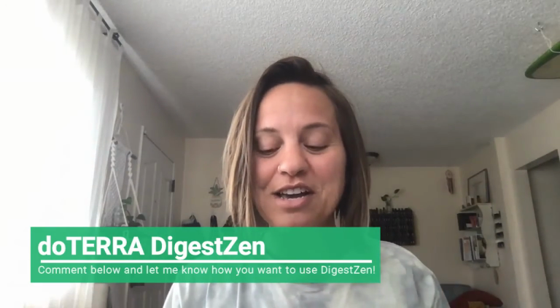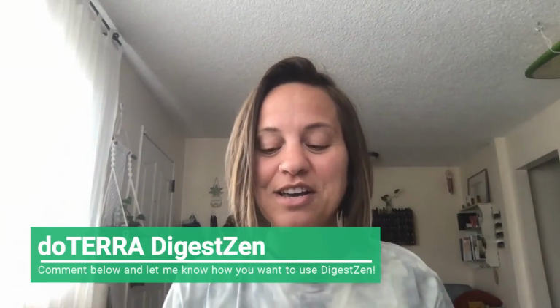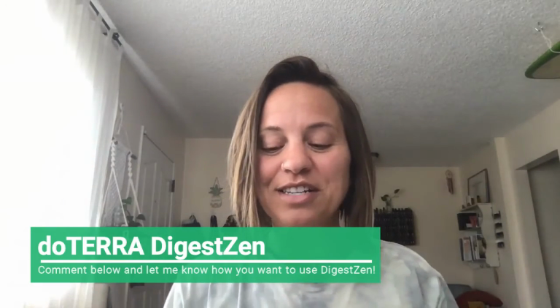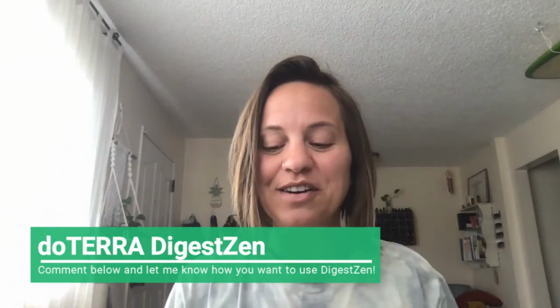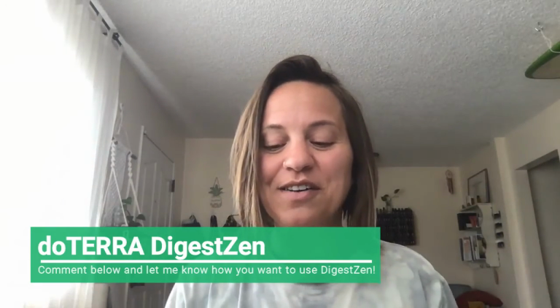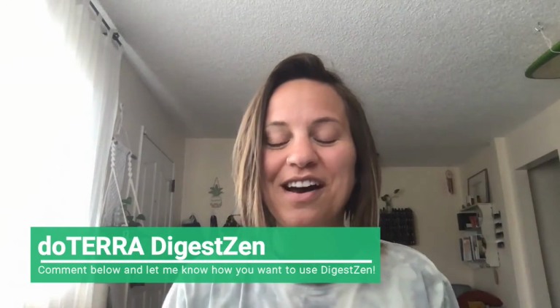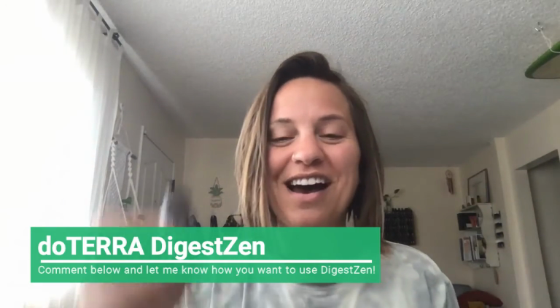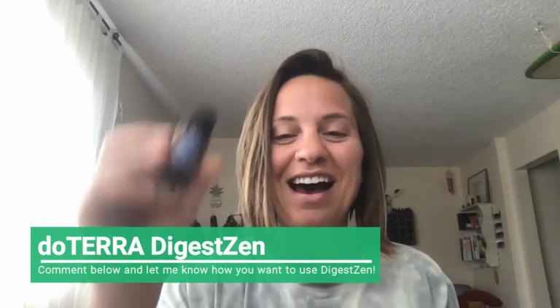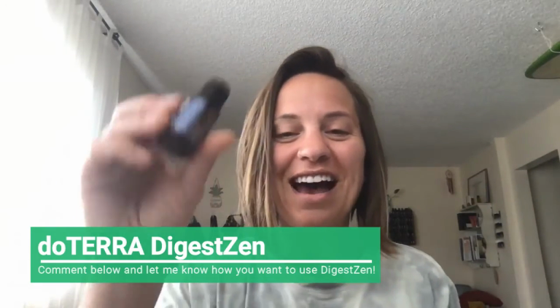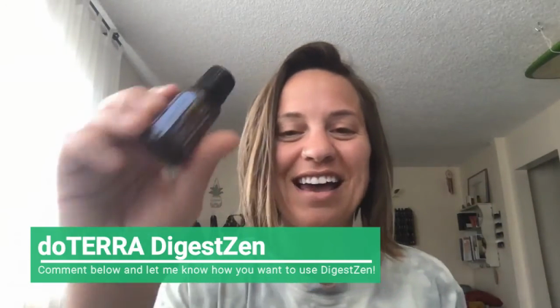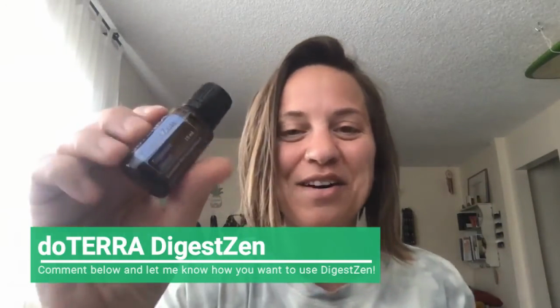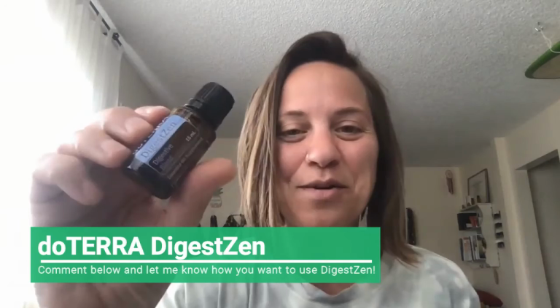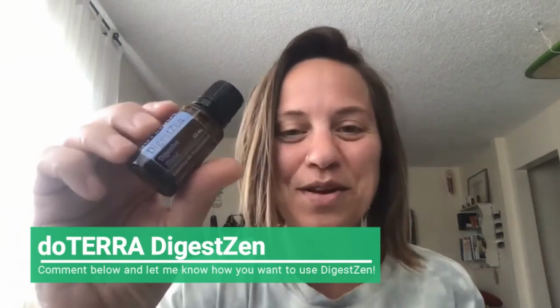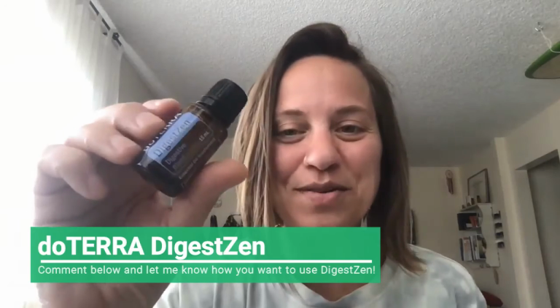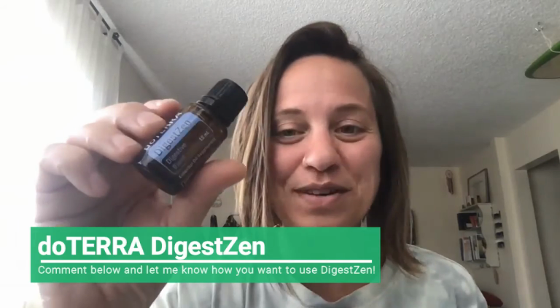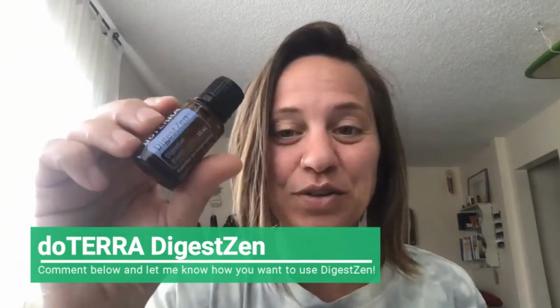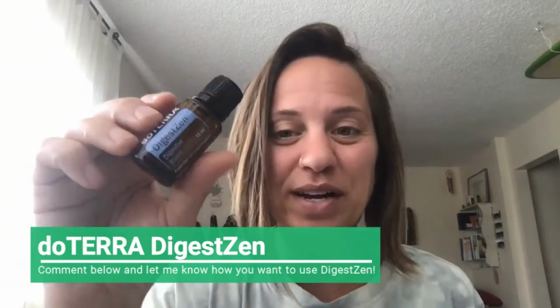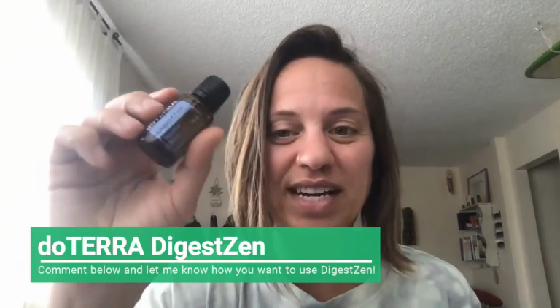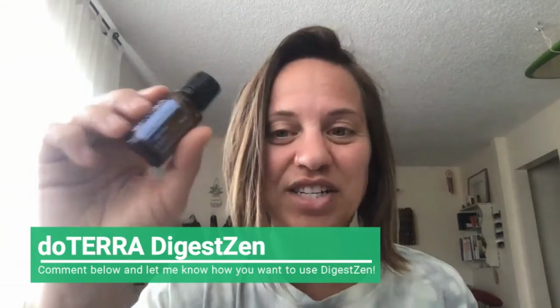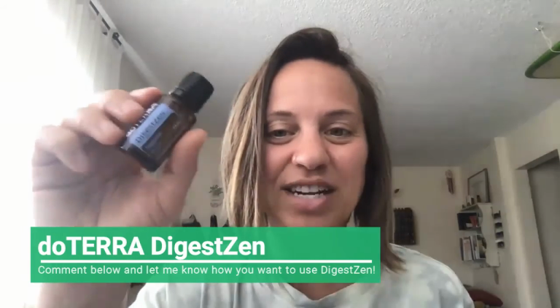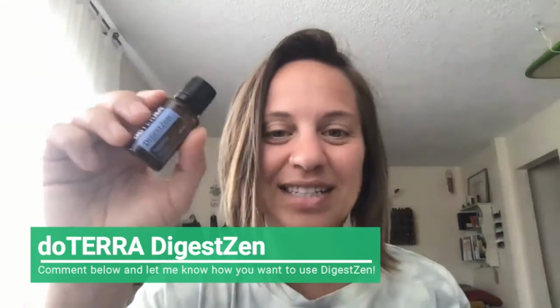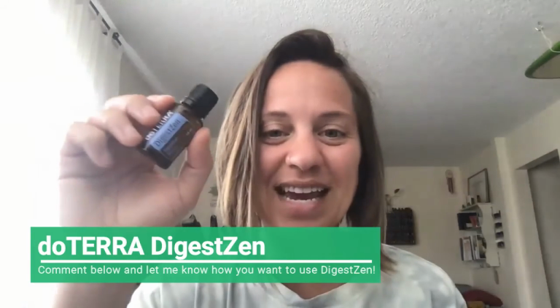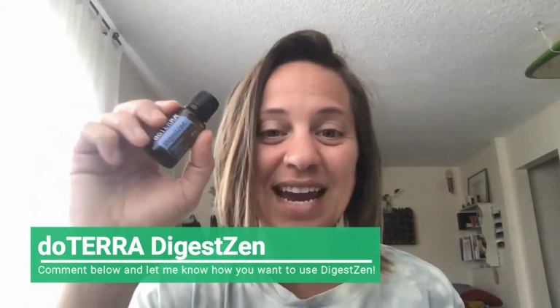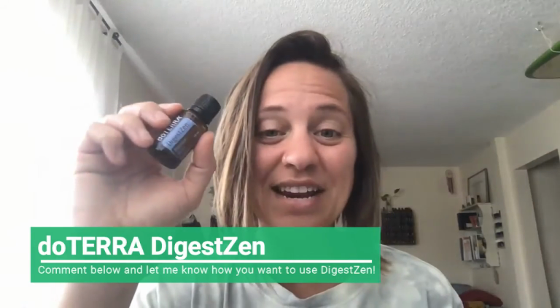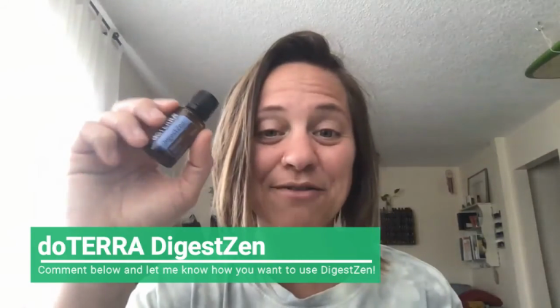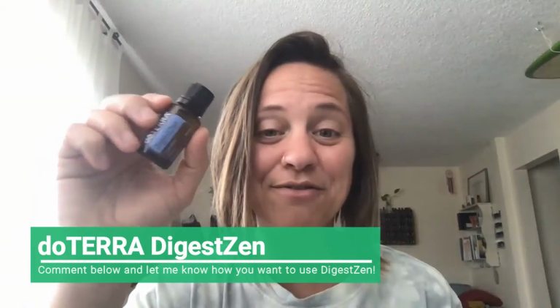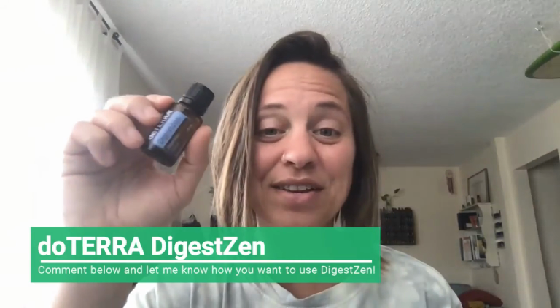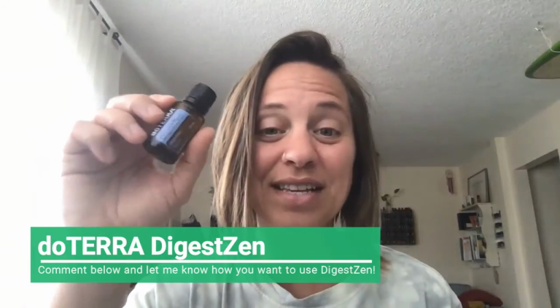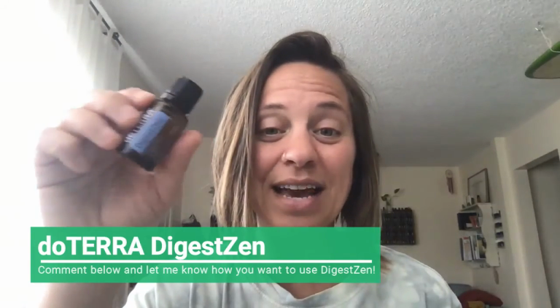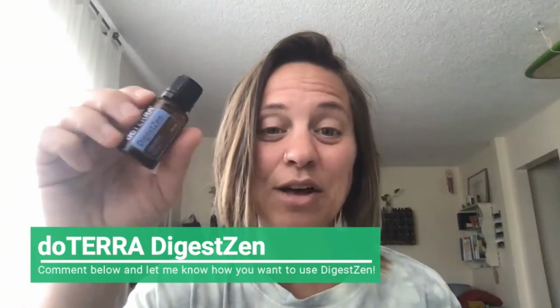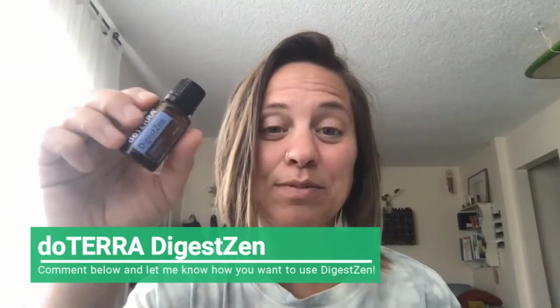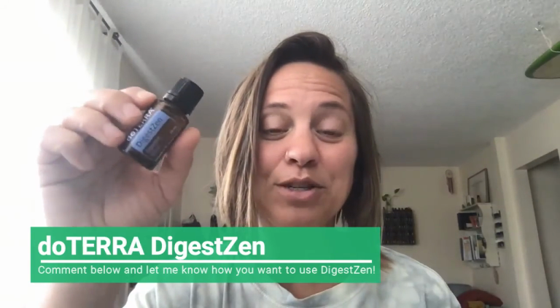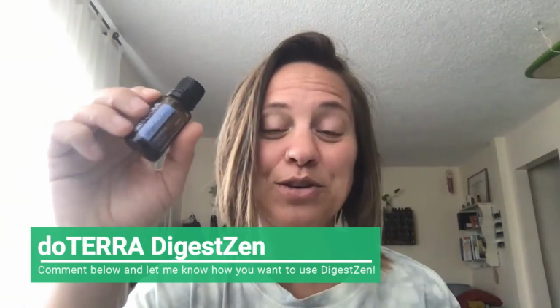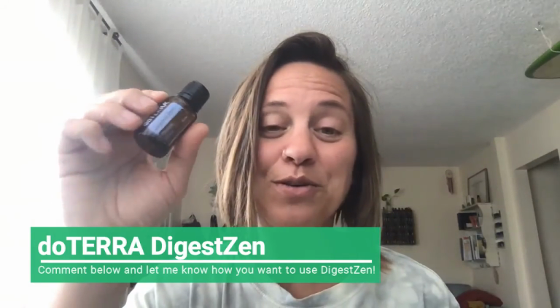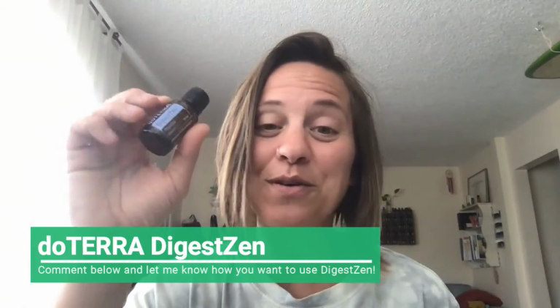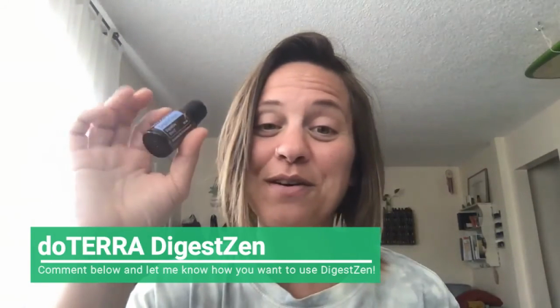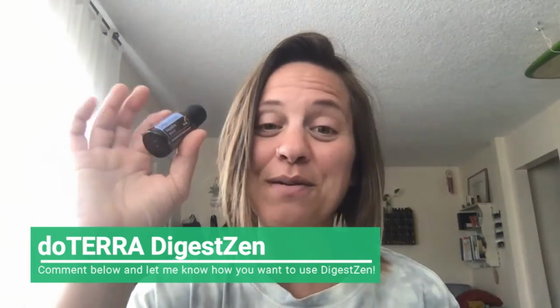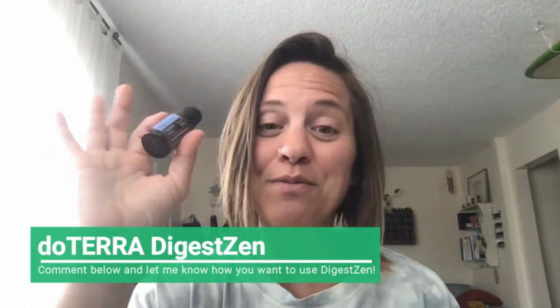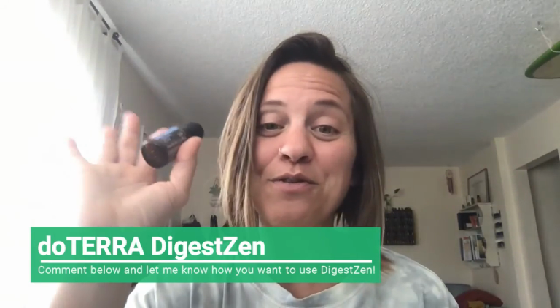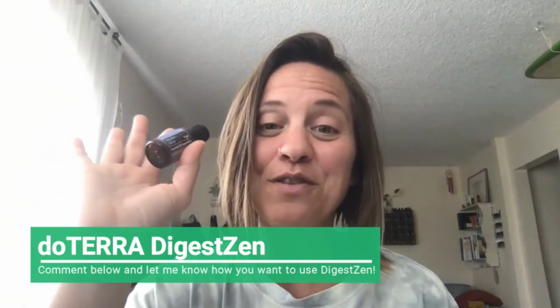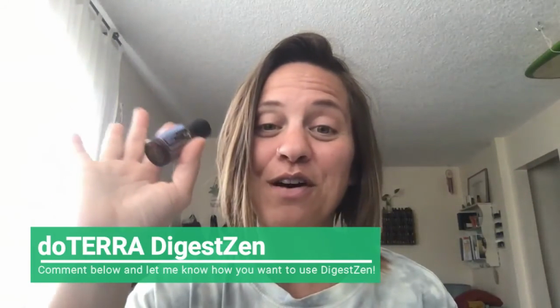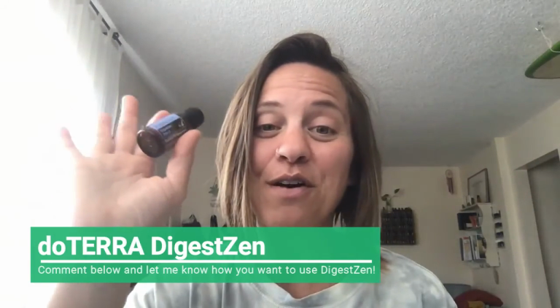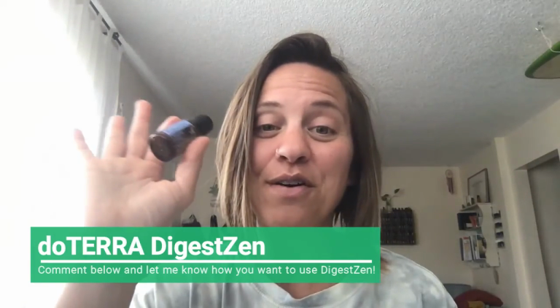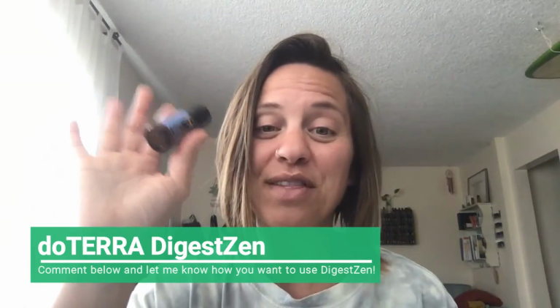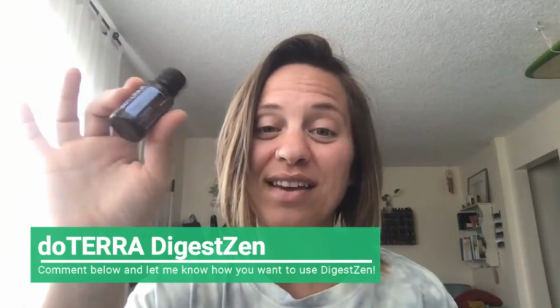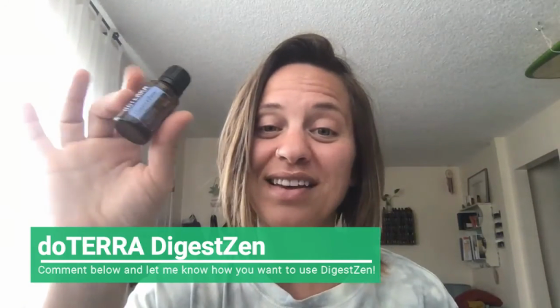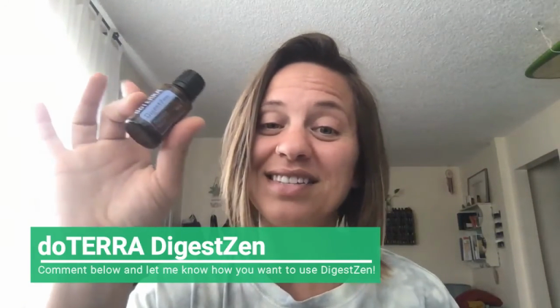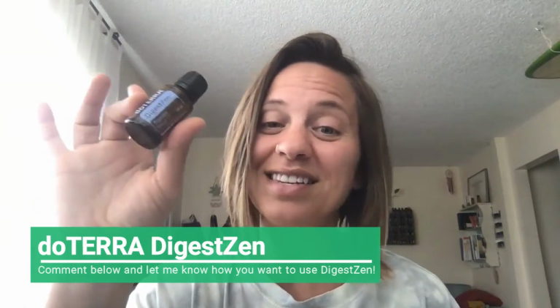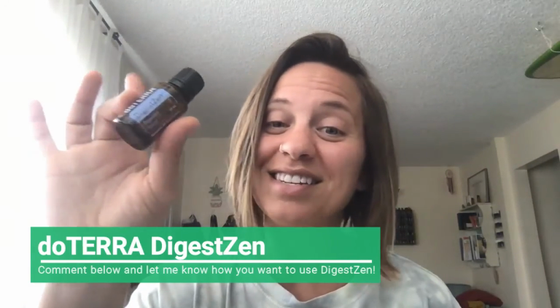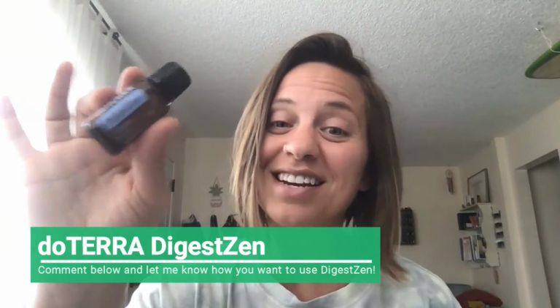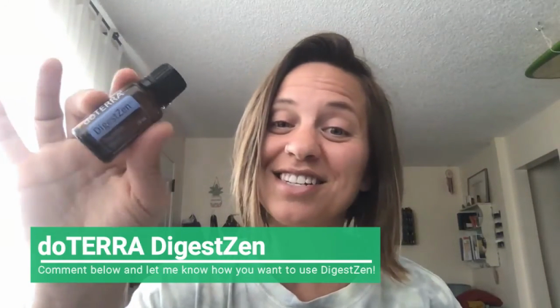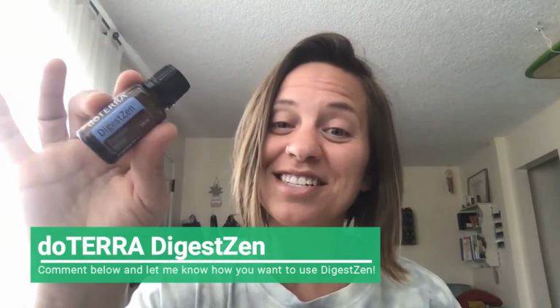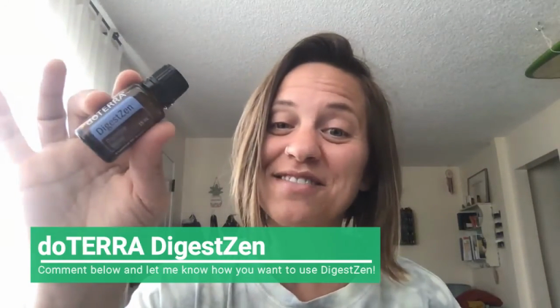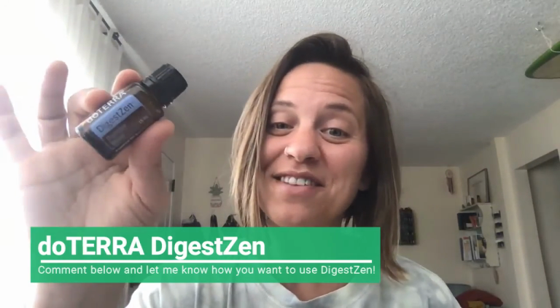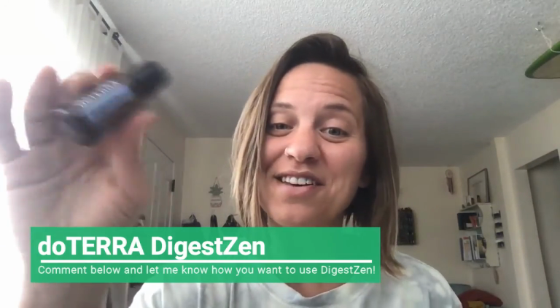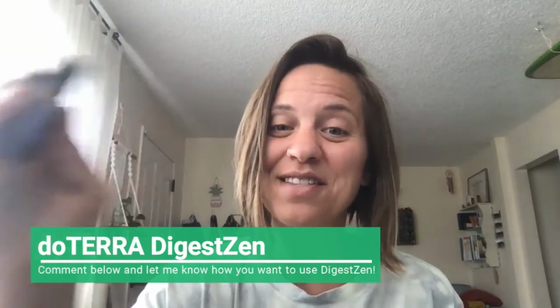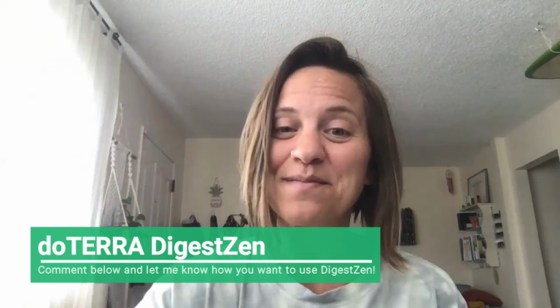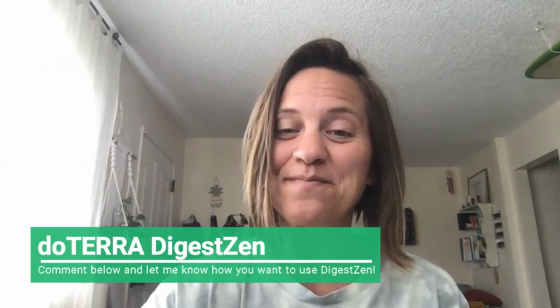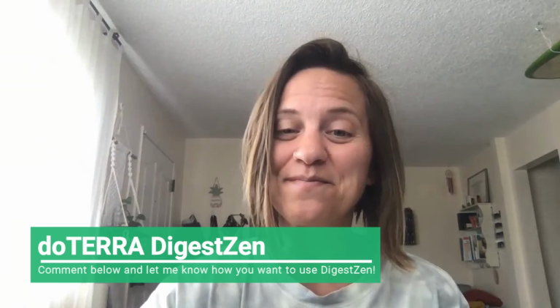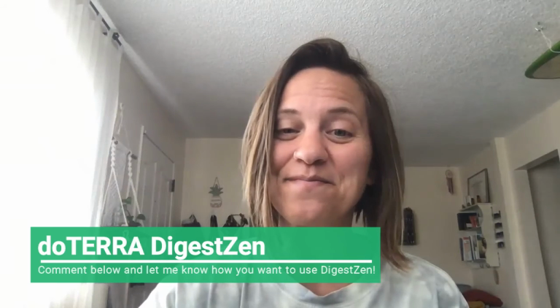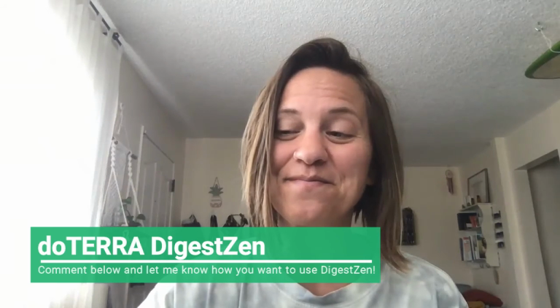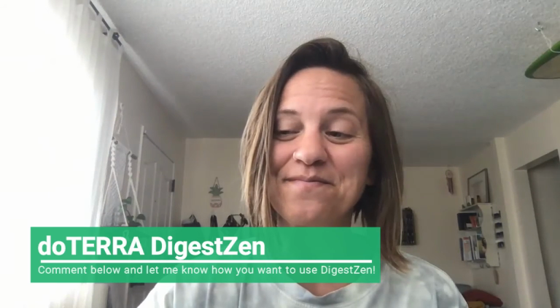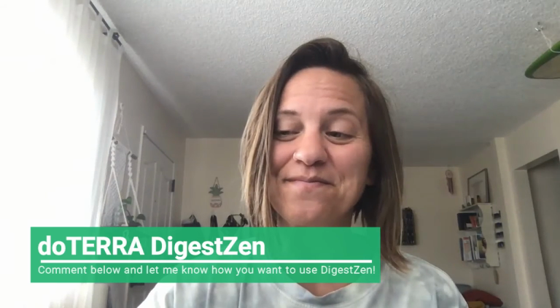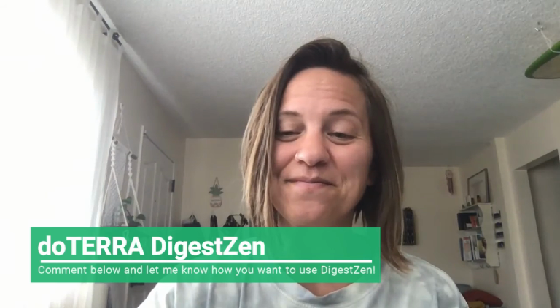I hope you enjoy Digestin and it really helps you improve all things digestive health.